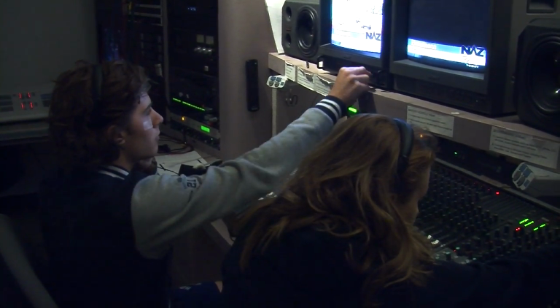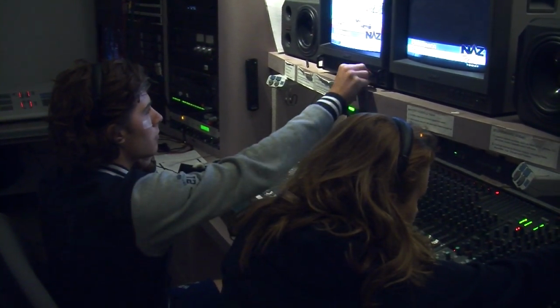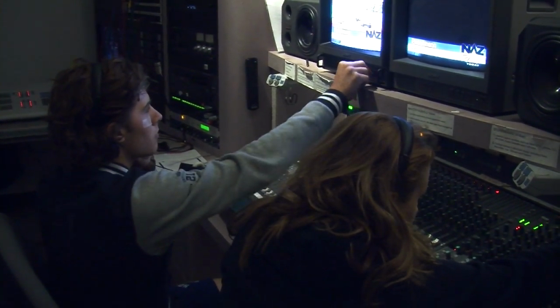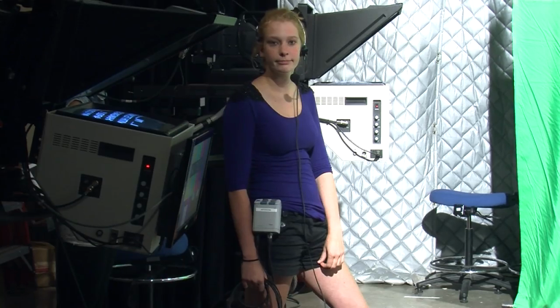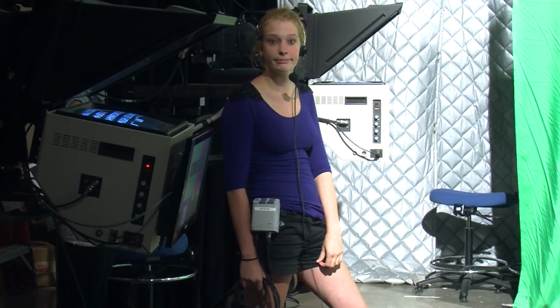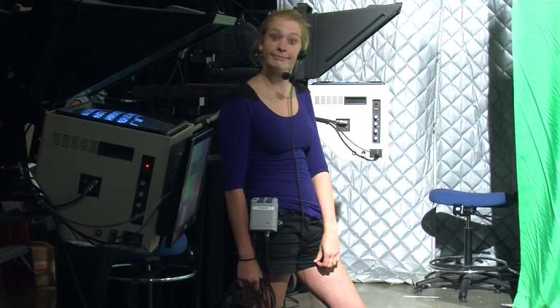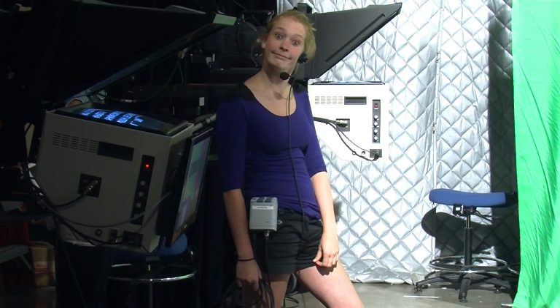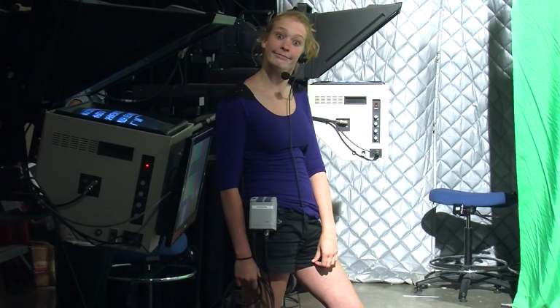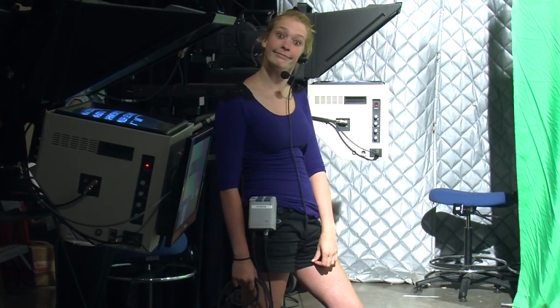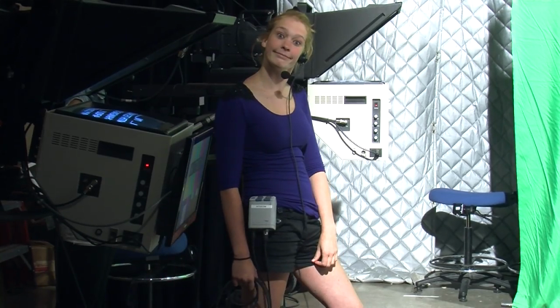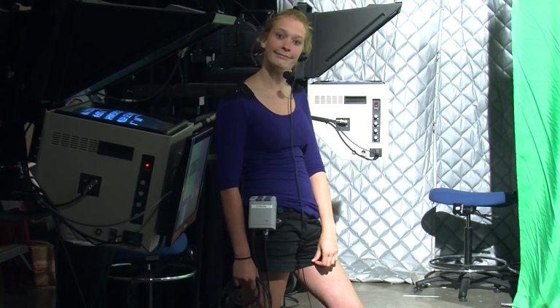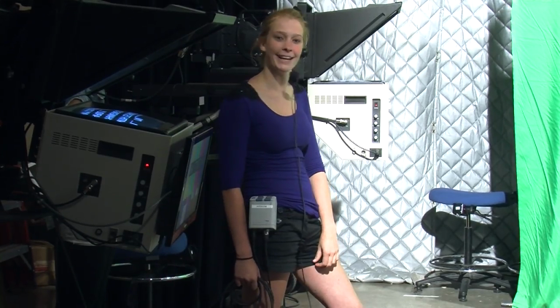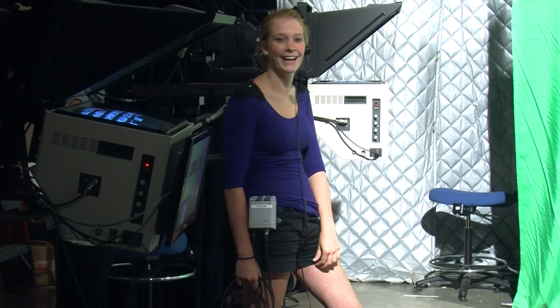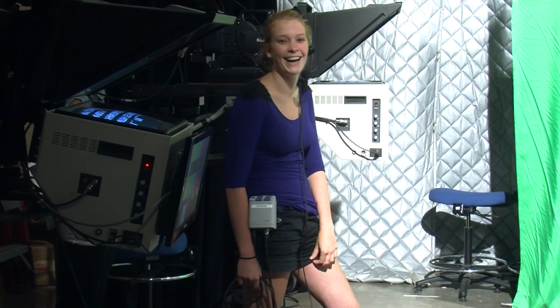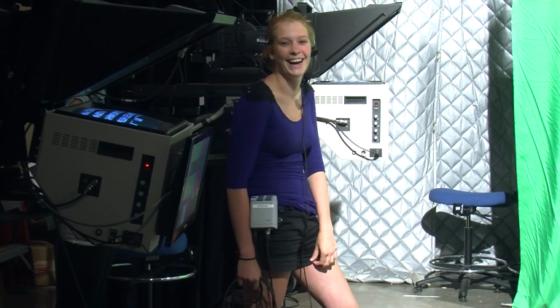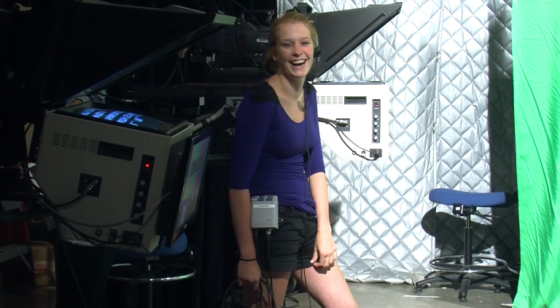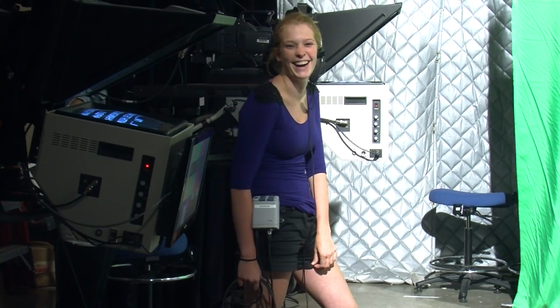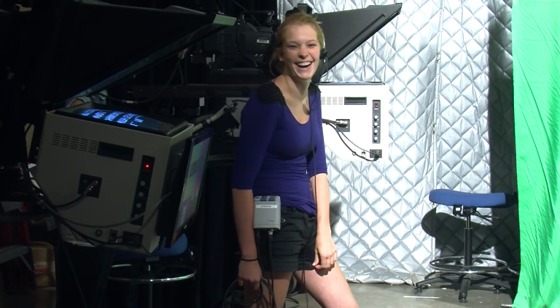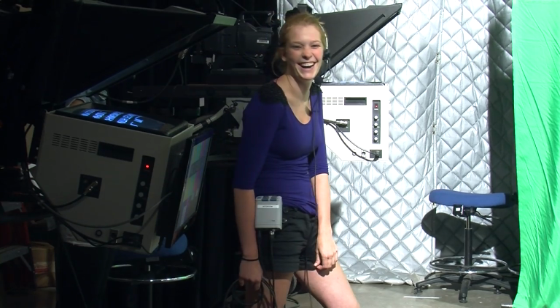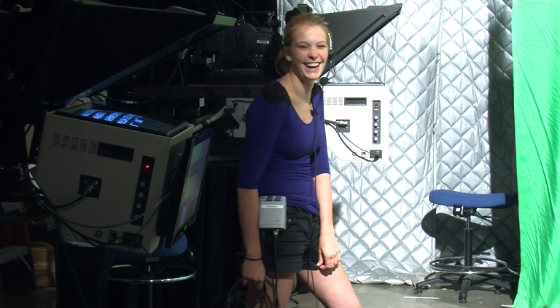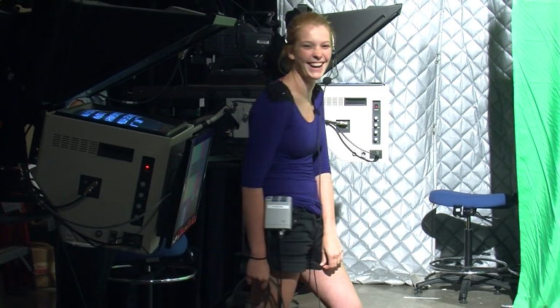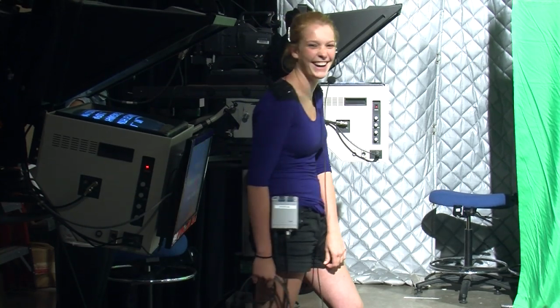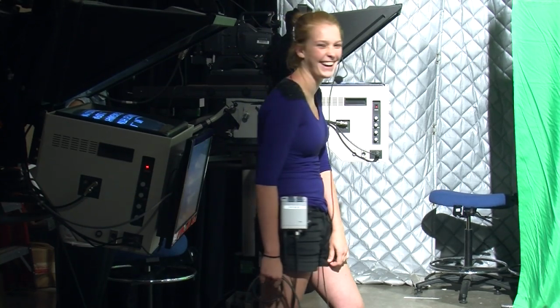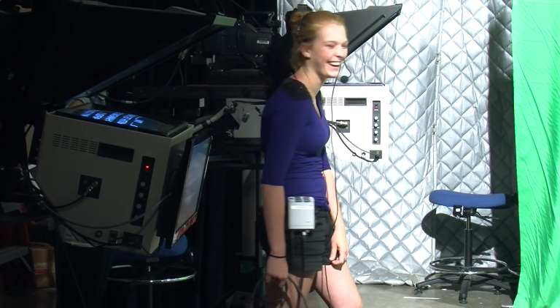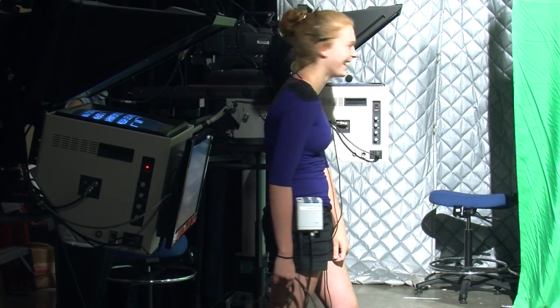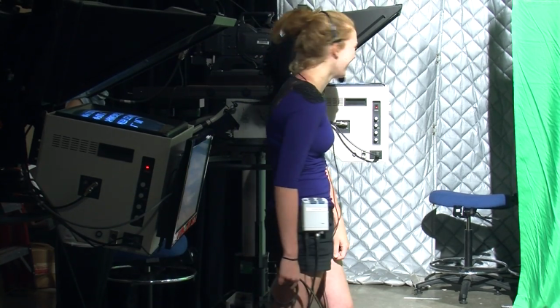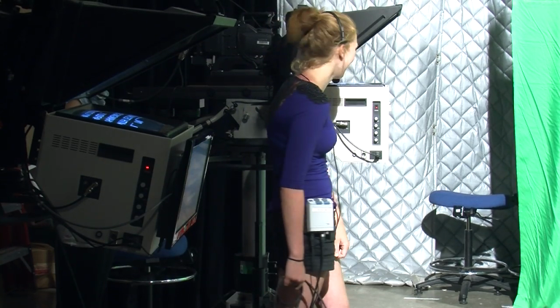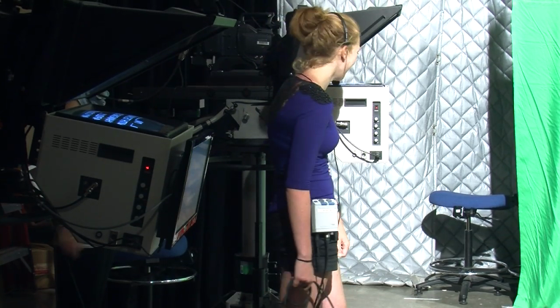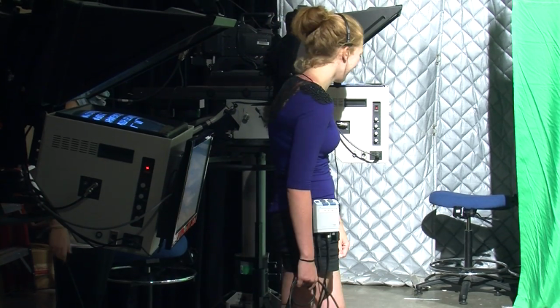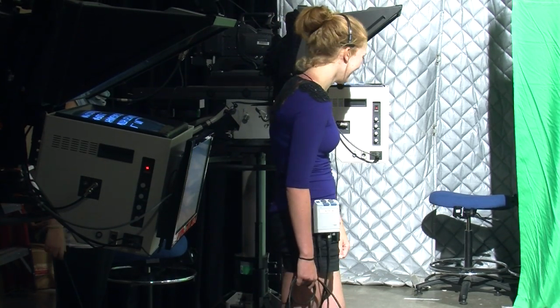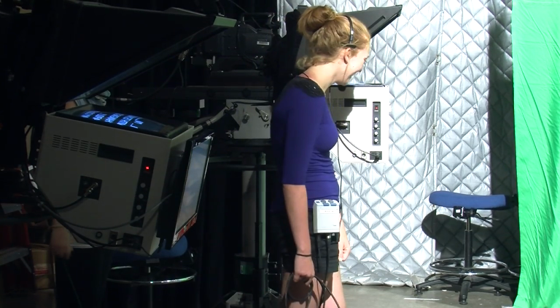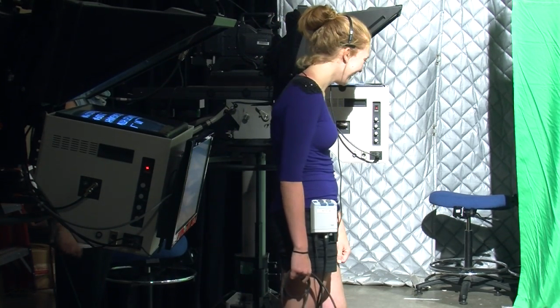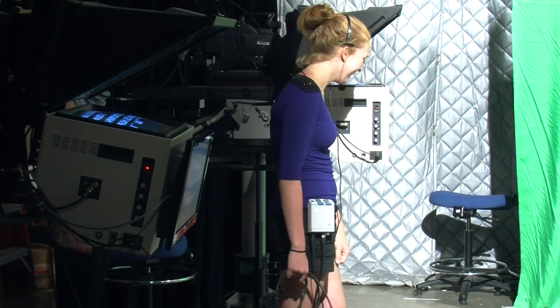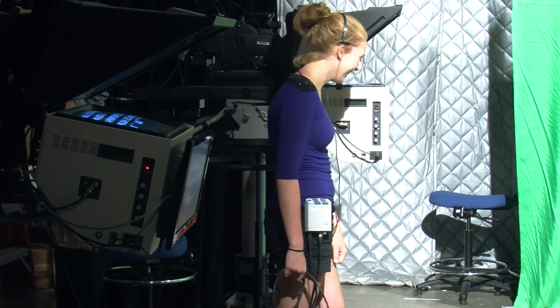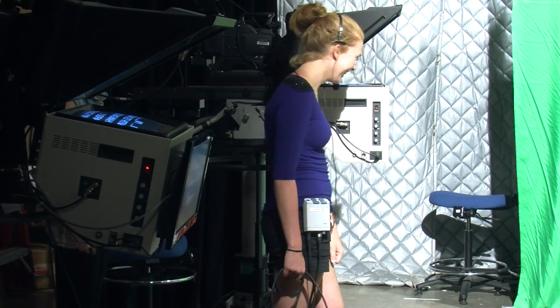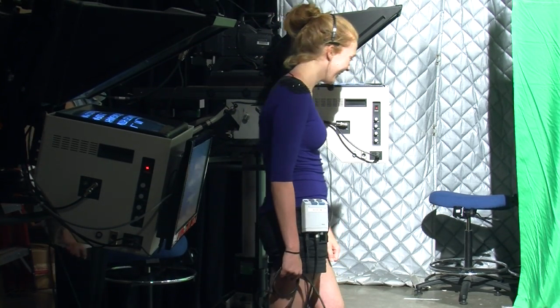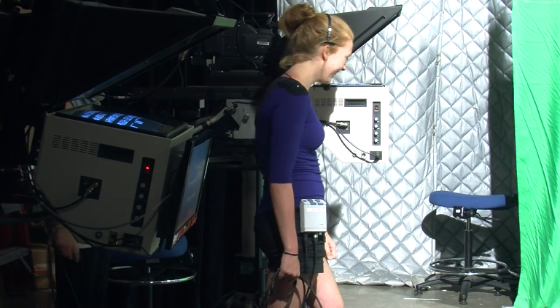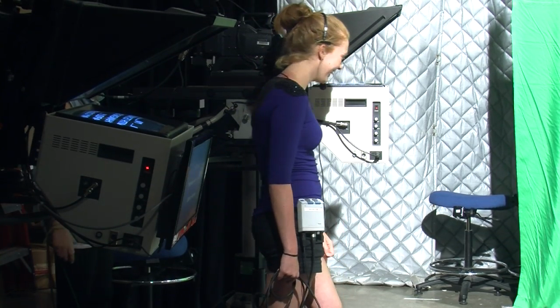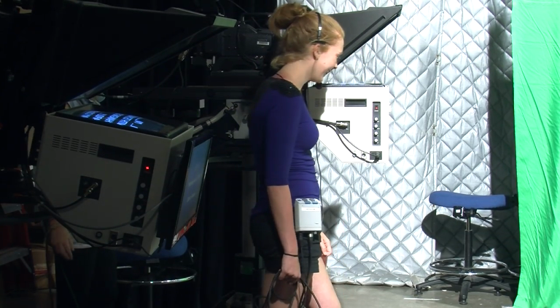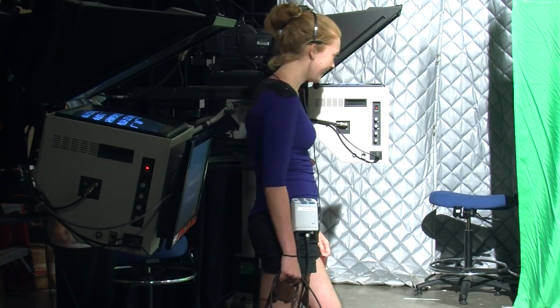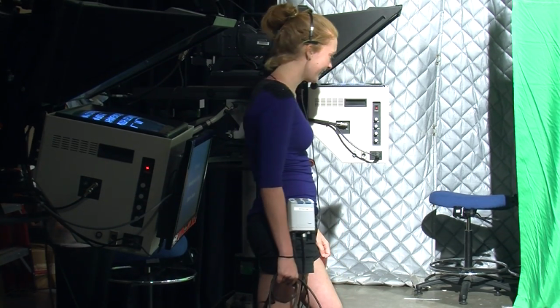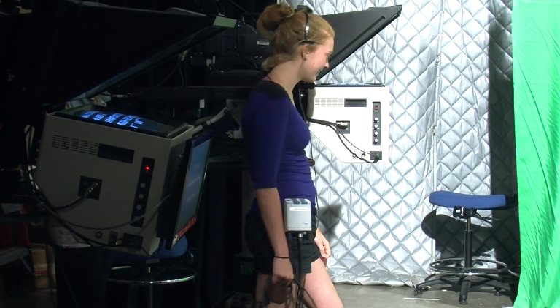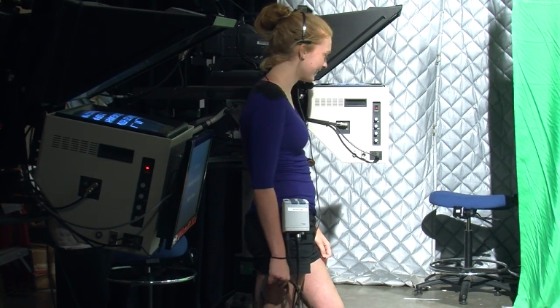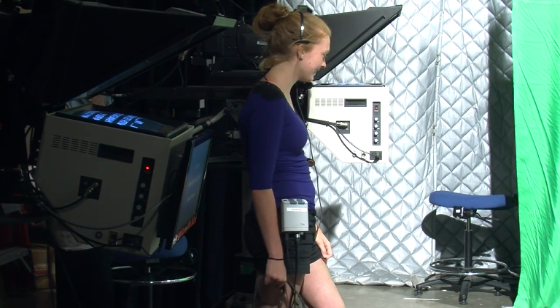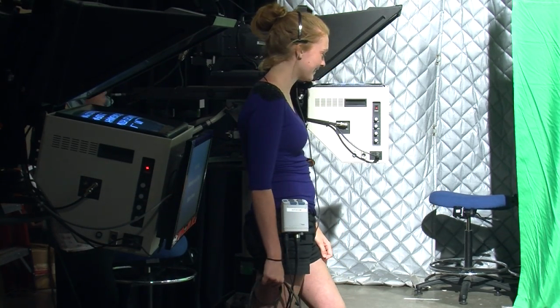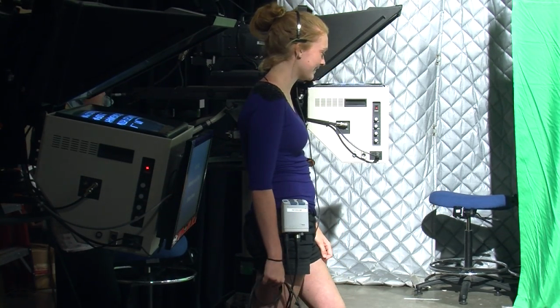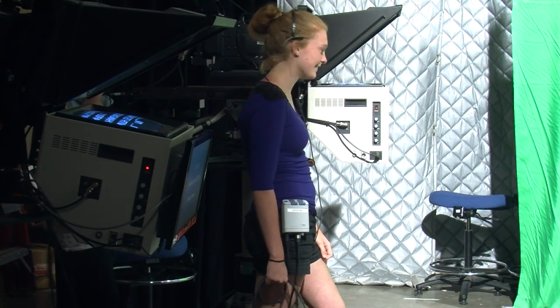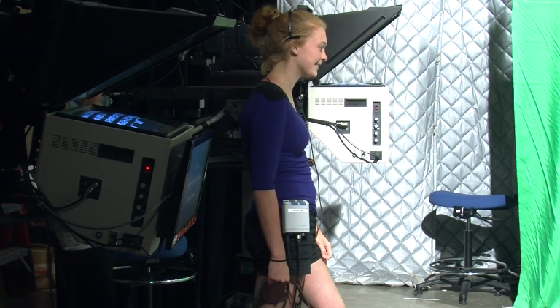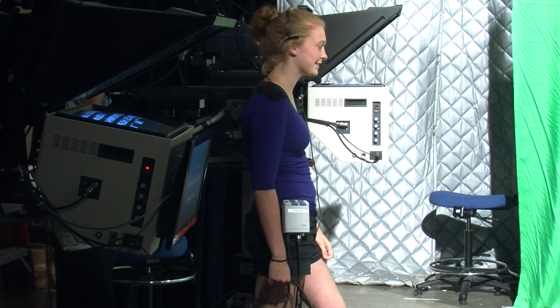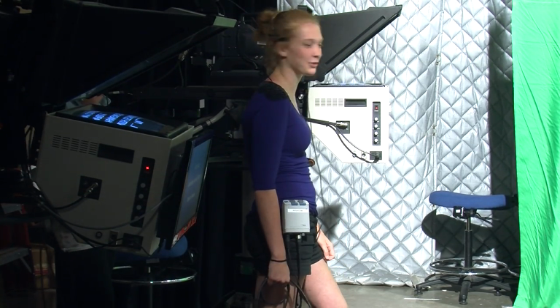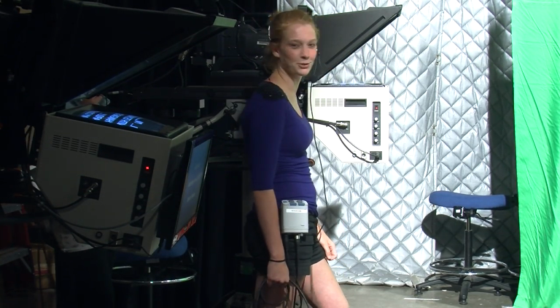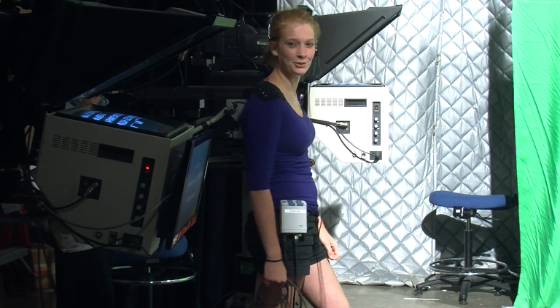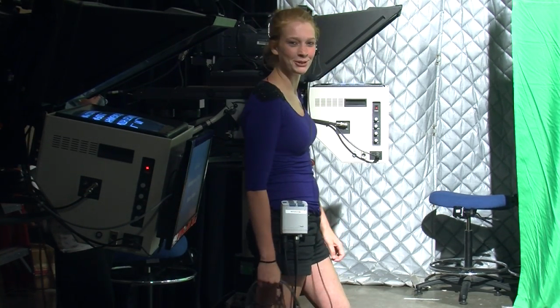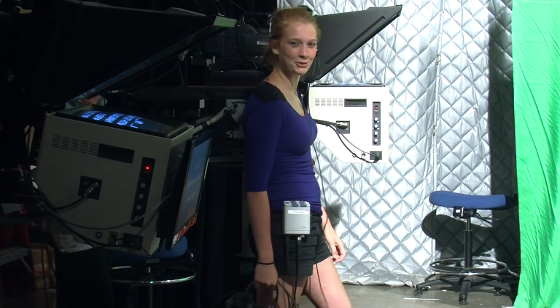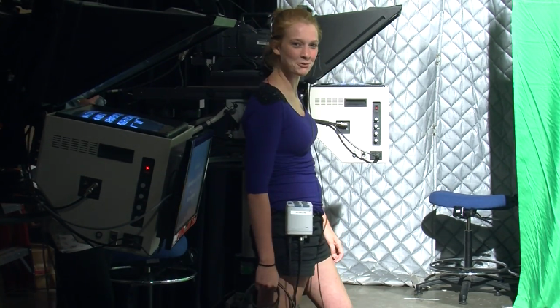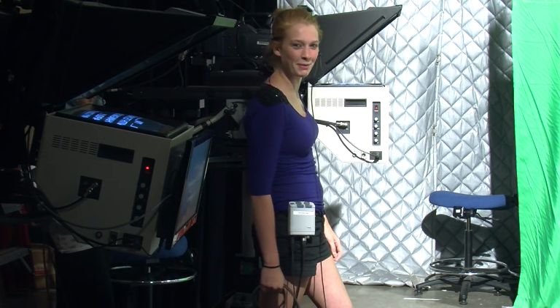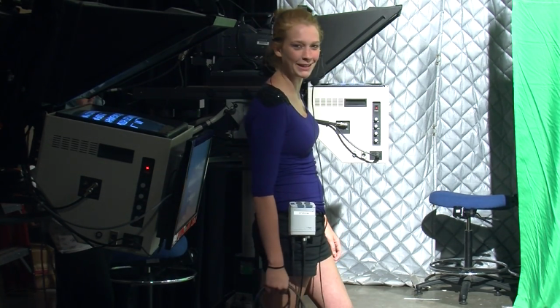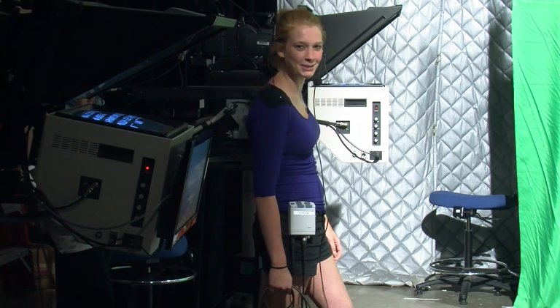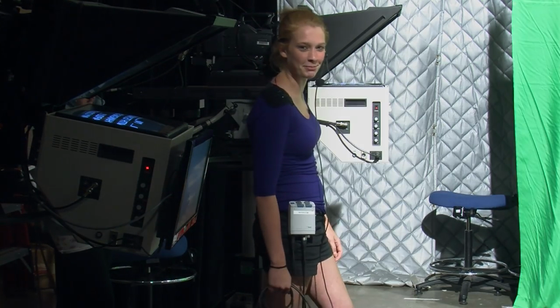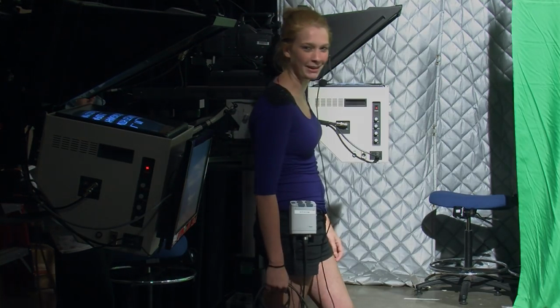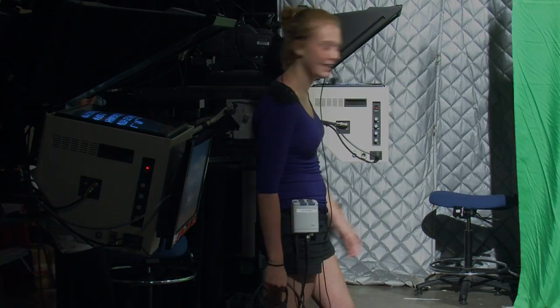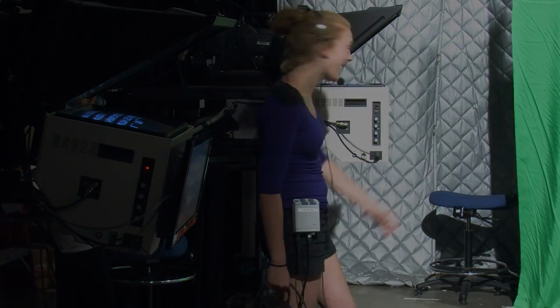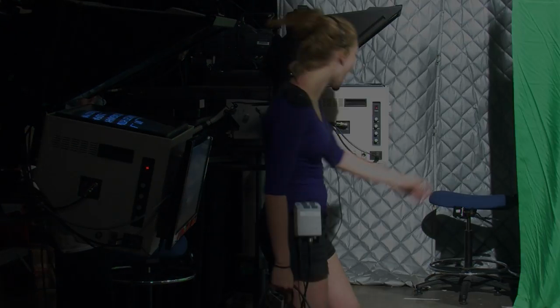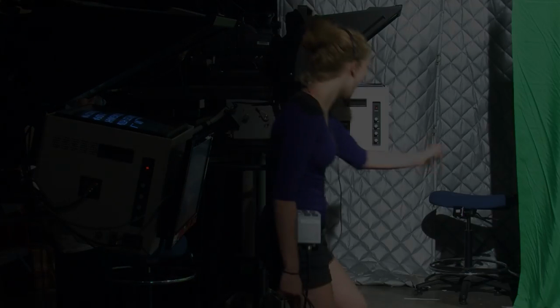So now you know what the studio looks like. This is where we work, this is where we spend most of our time. Thanks for watching everyone.